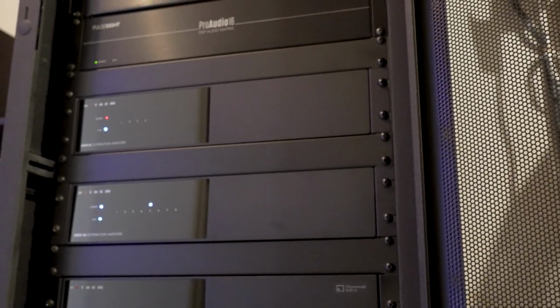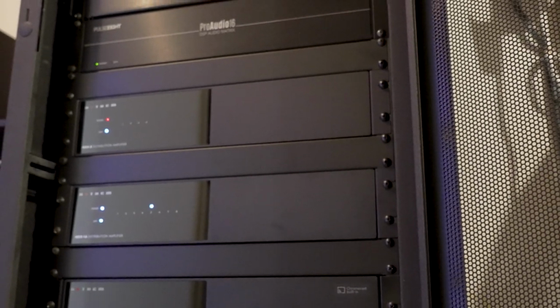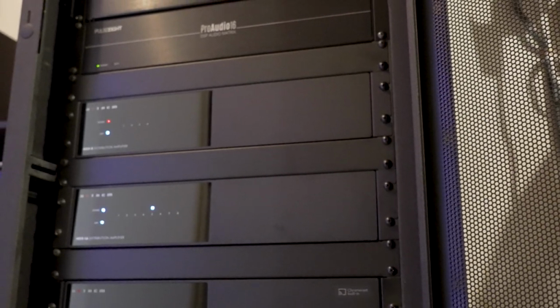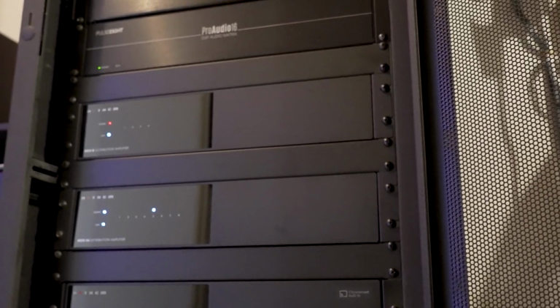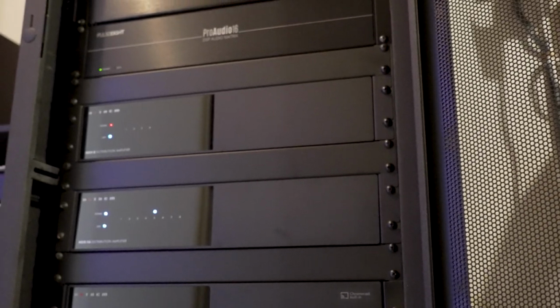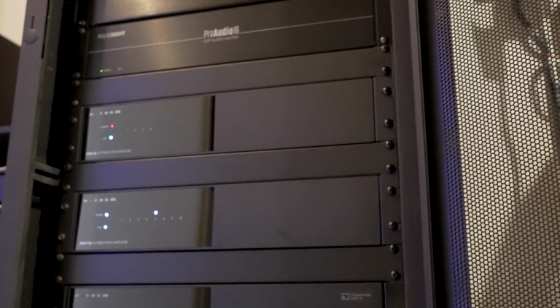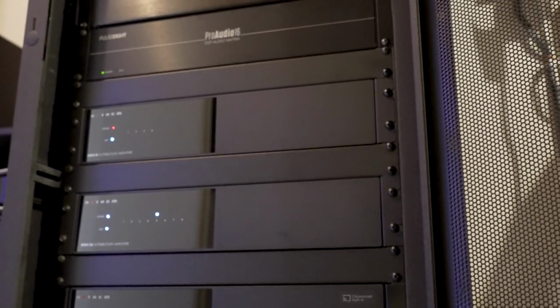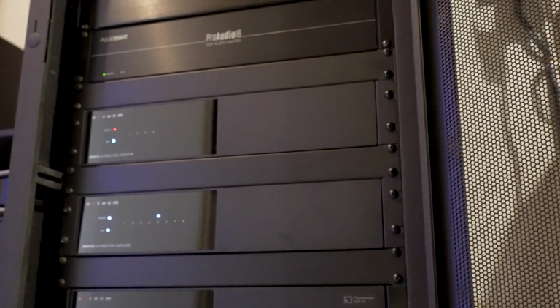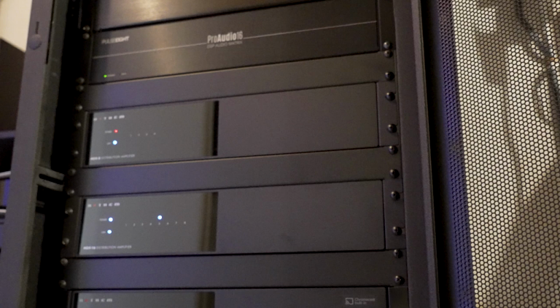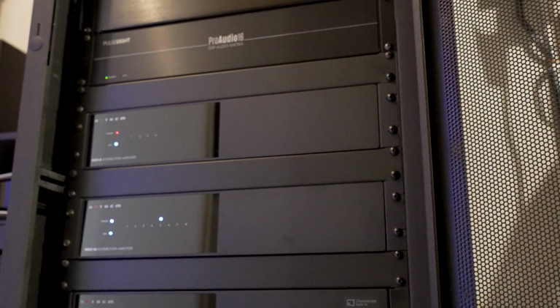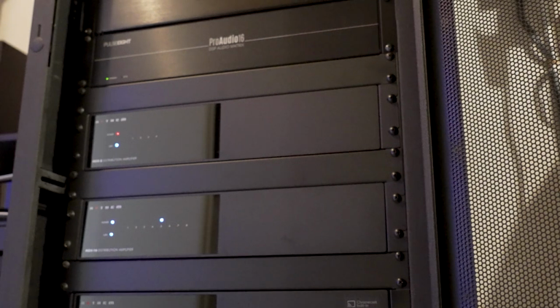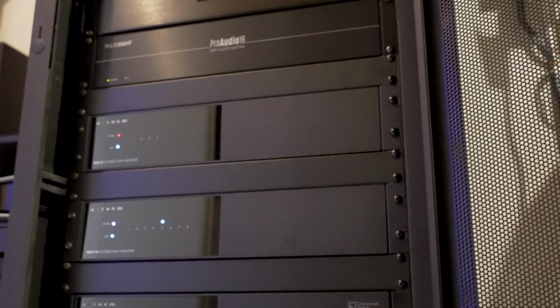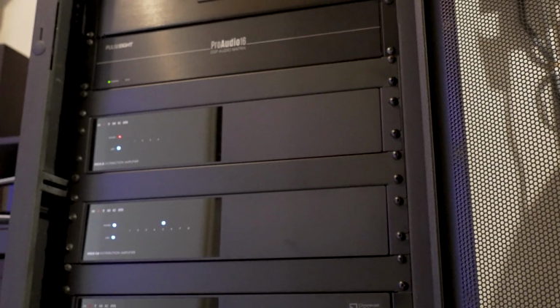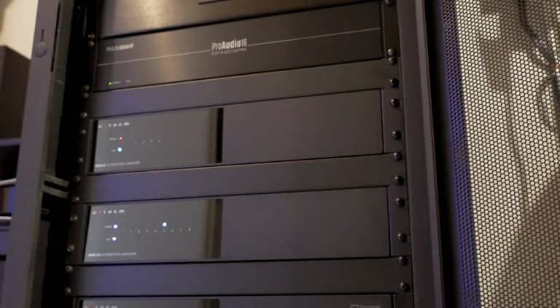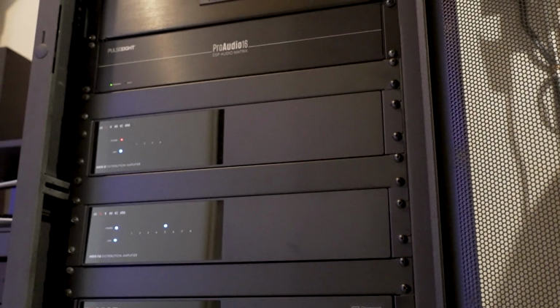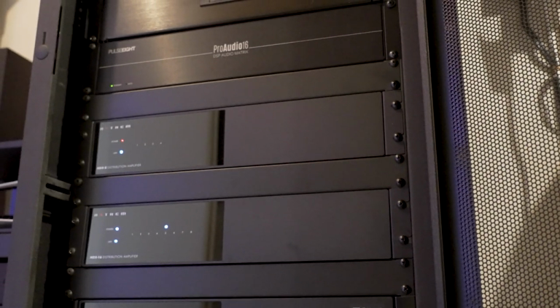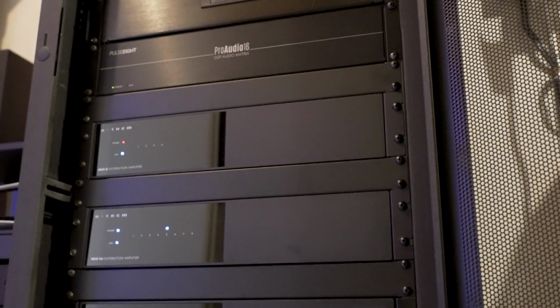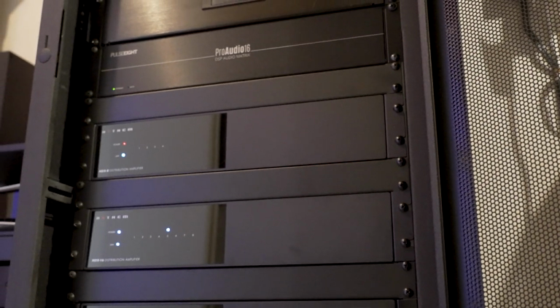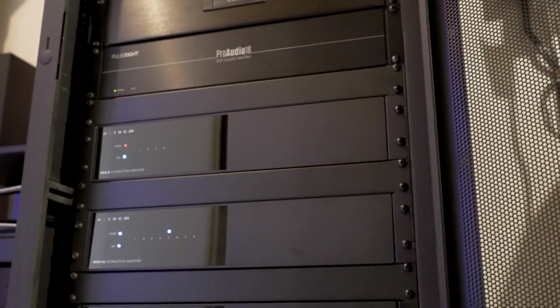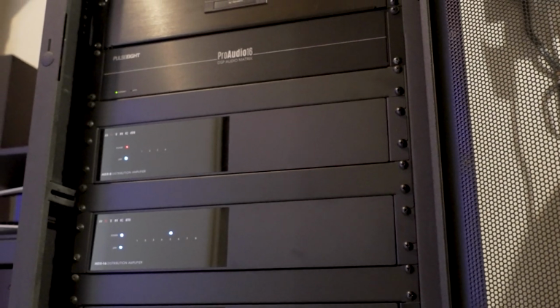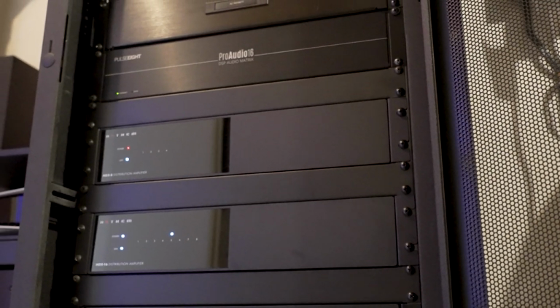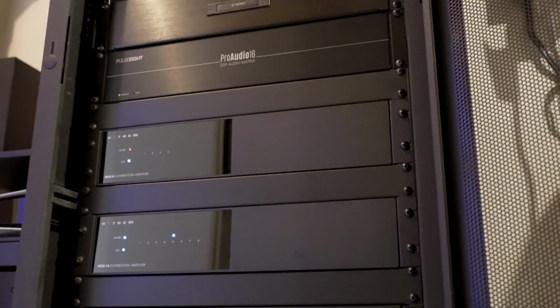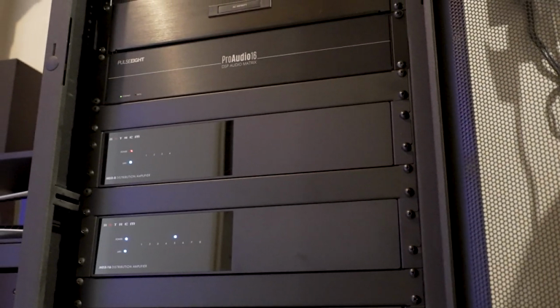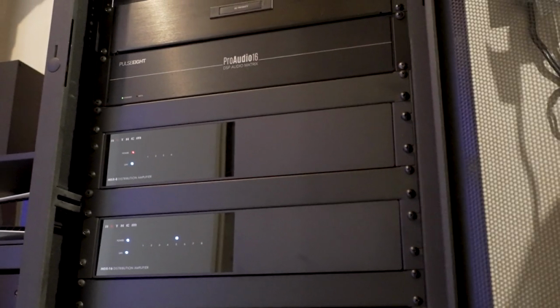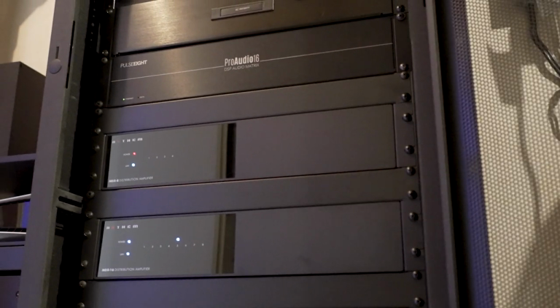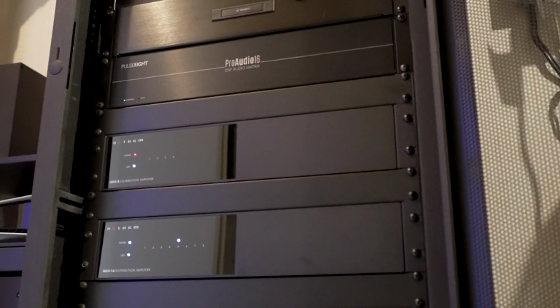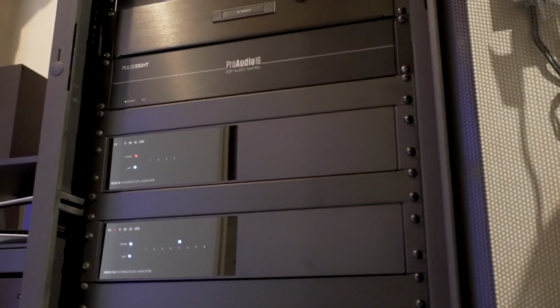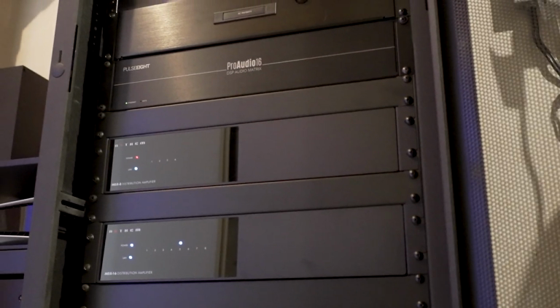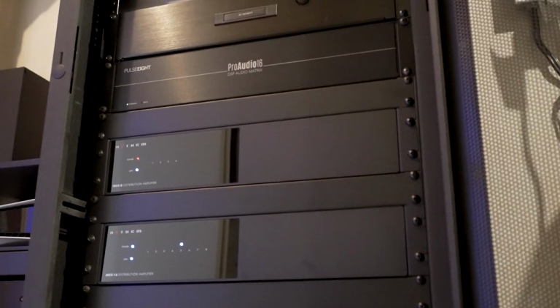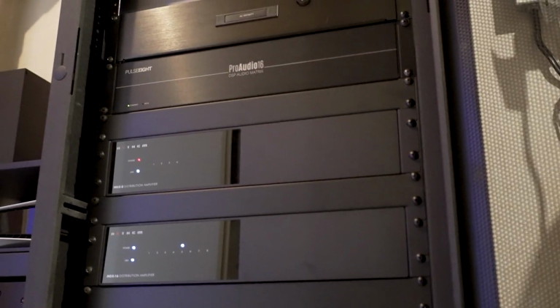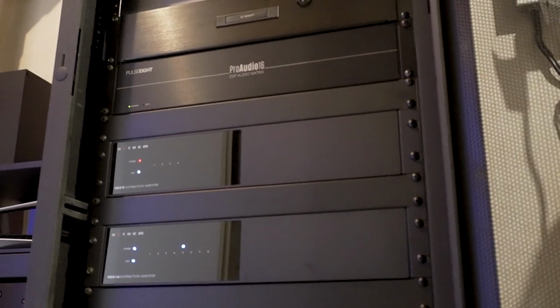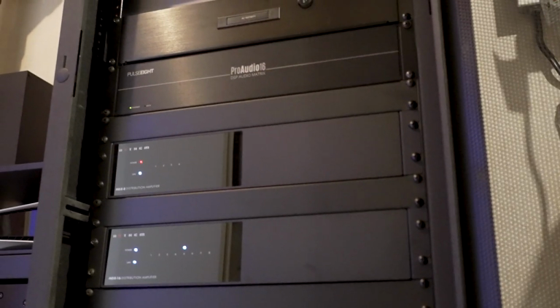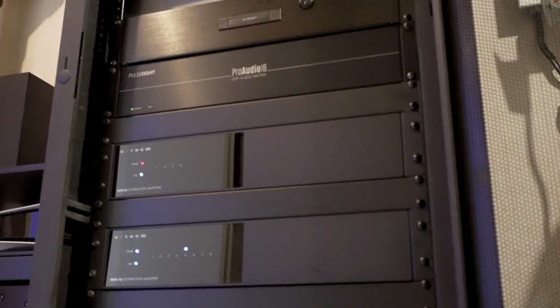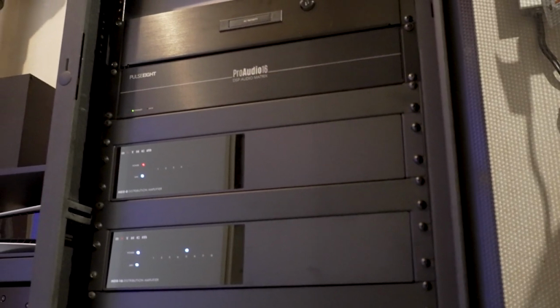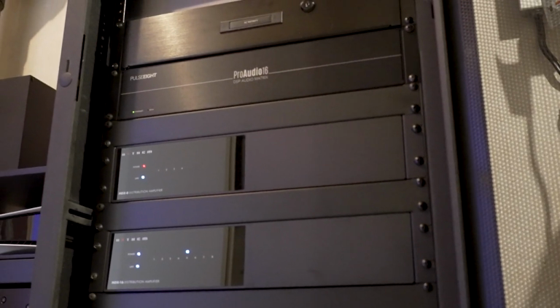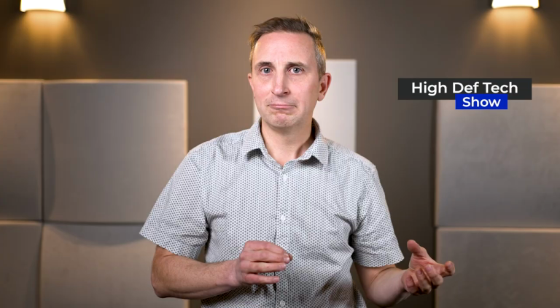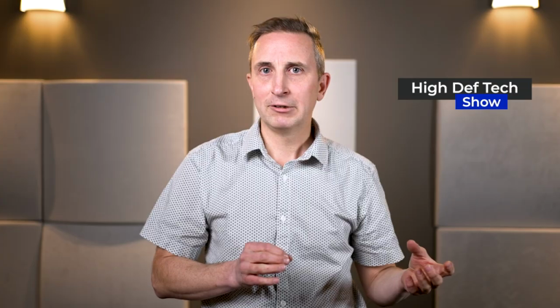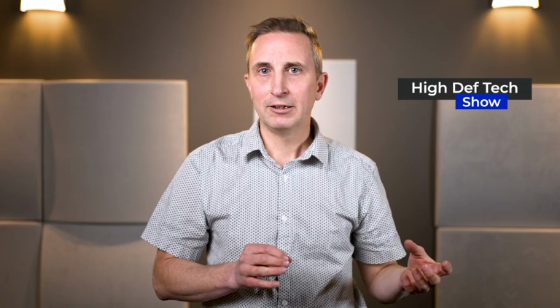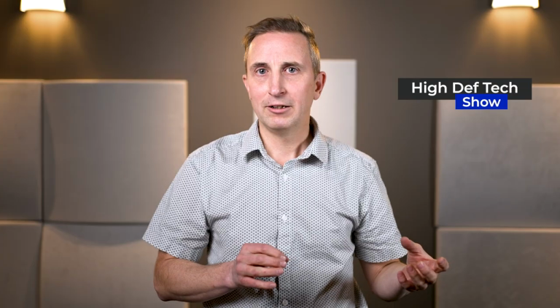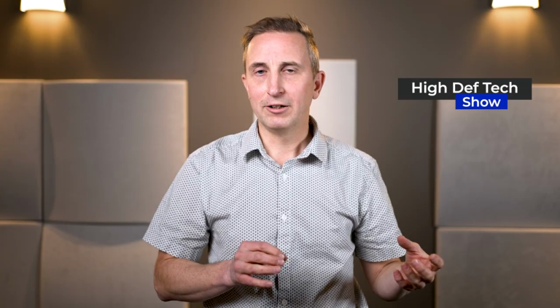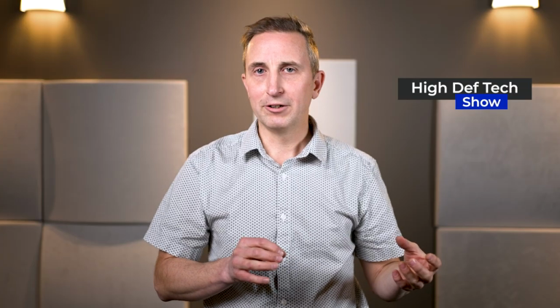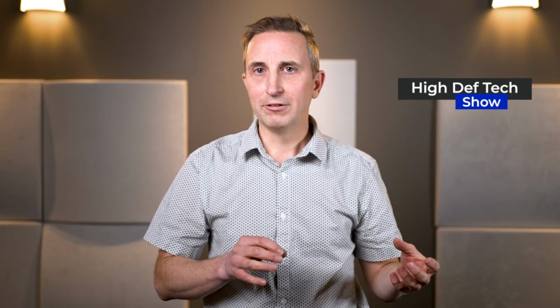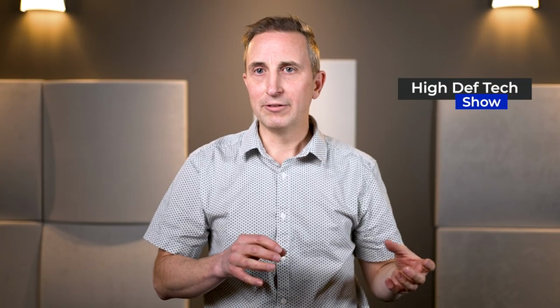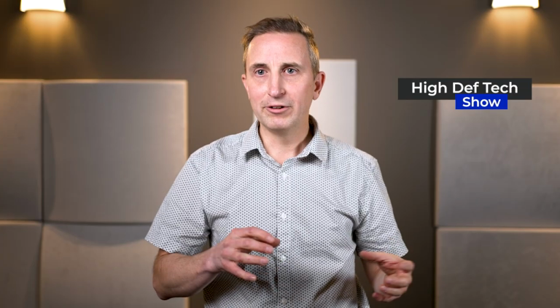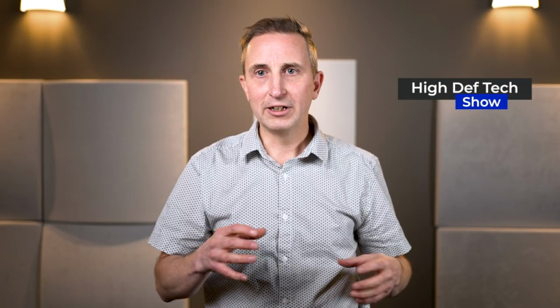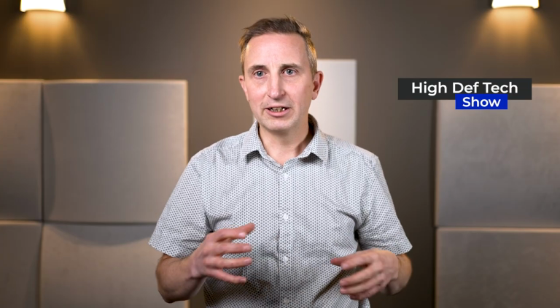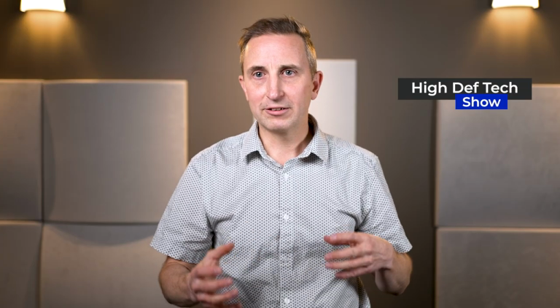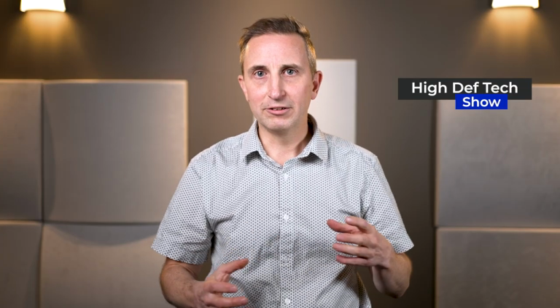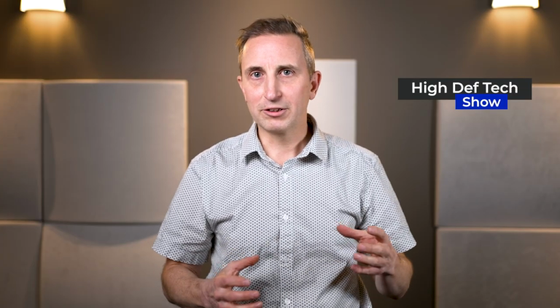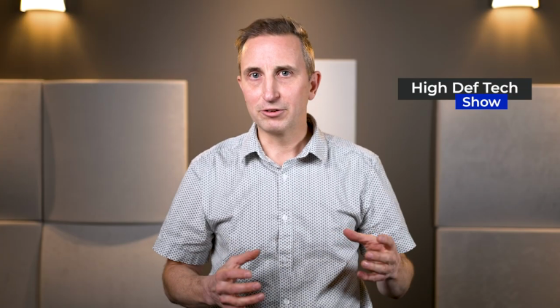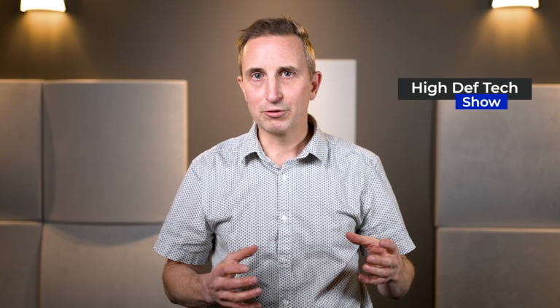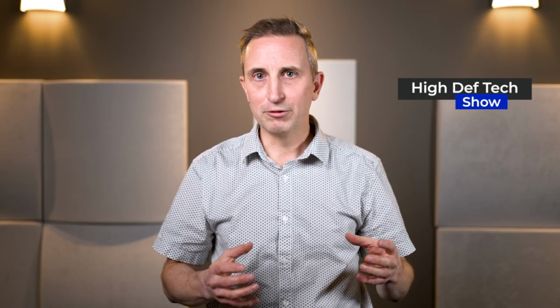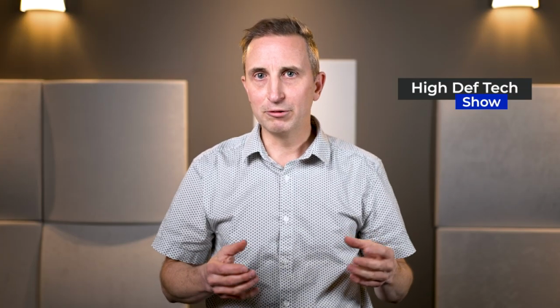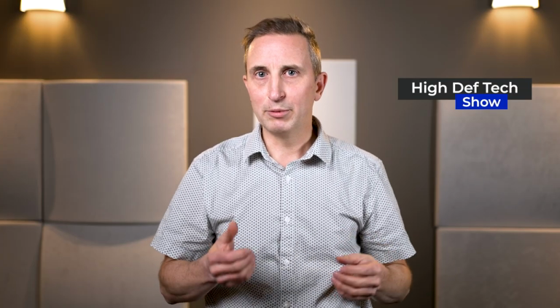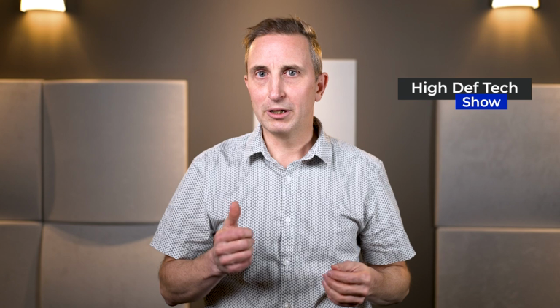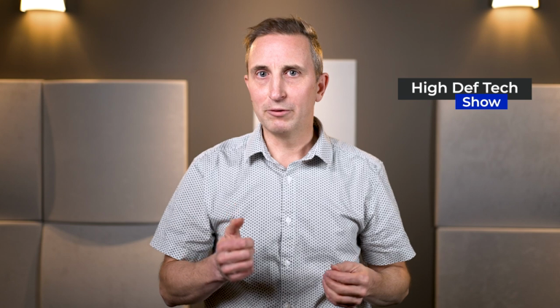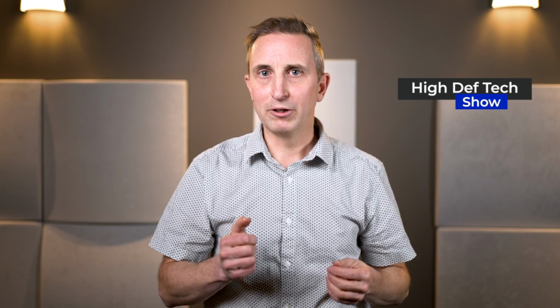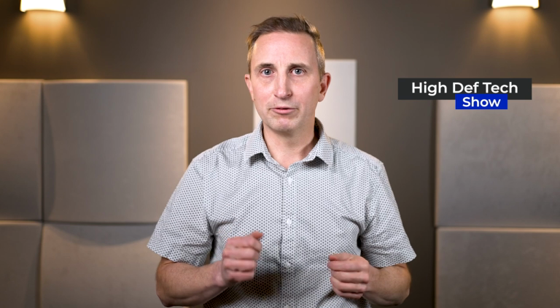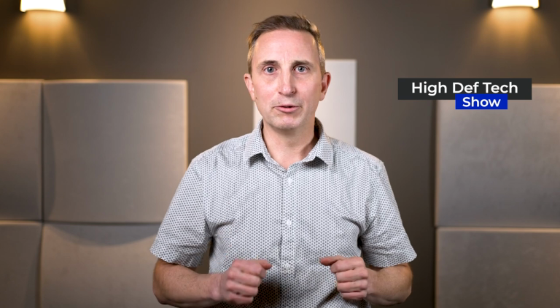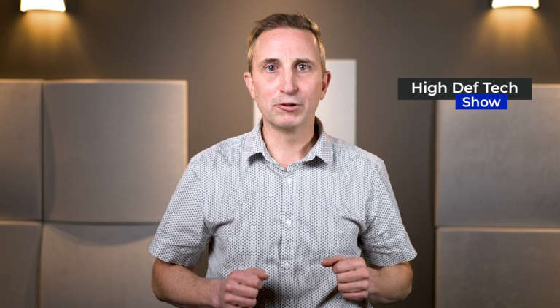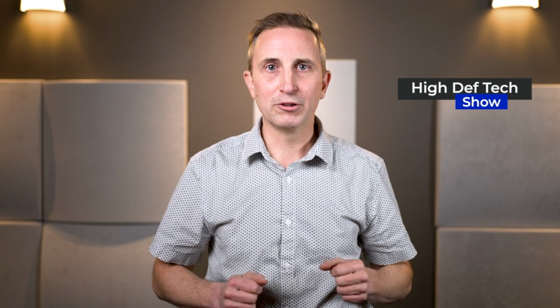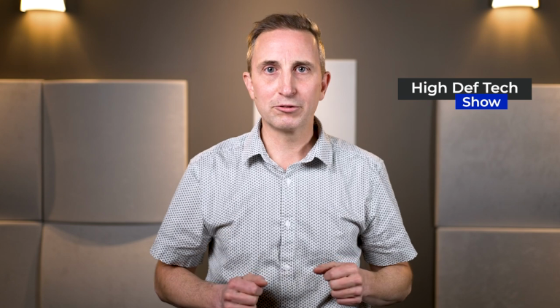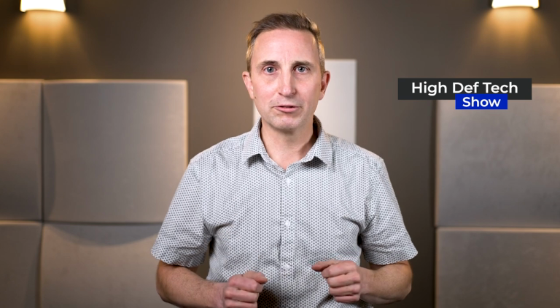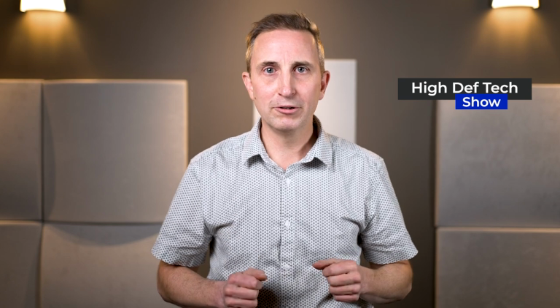You'll notice that we've hidden the equipment in another room, although everything is still controlled by one remote control.